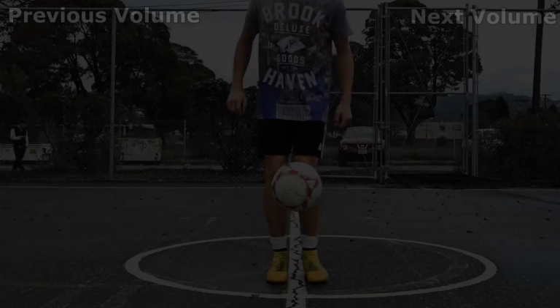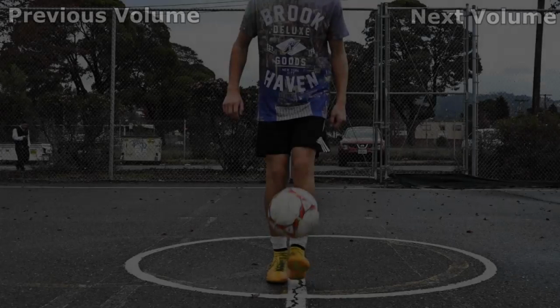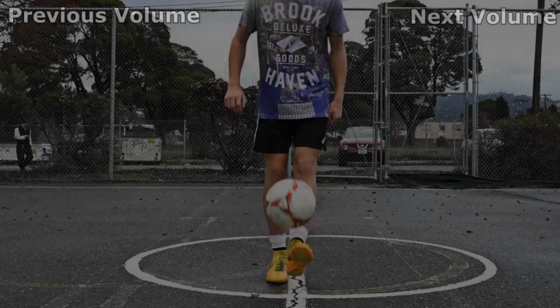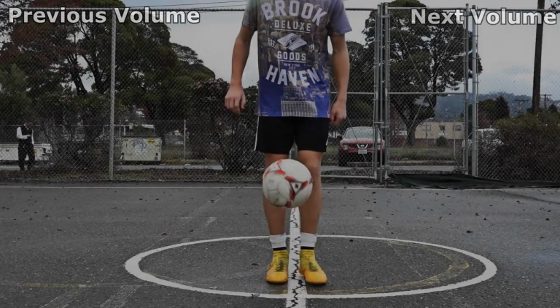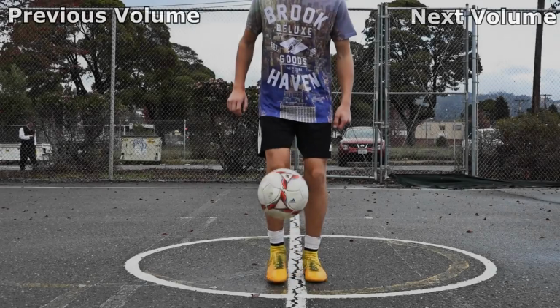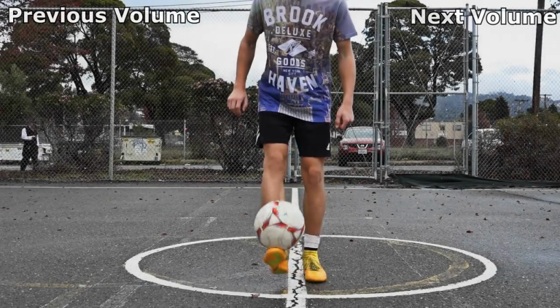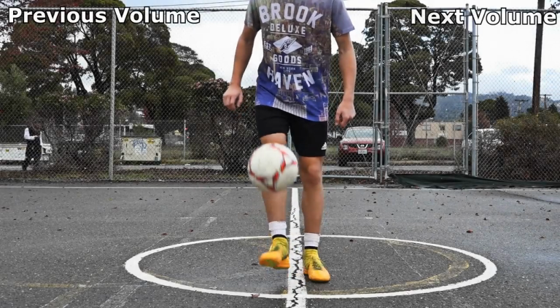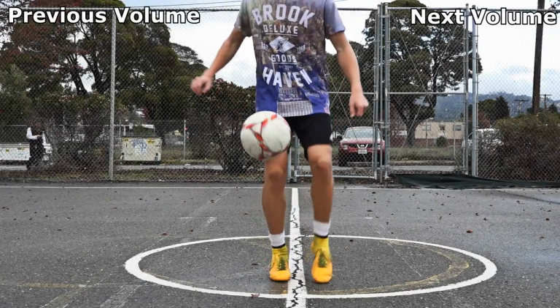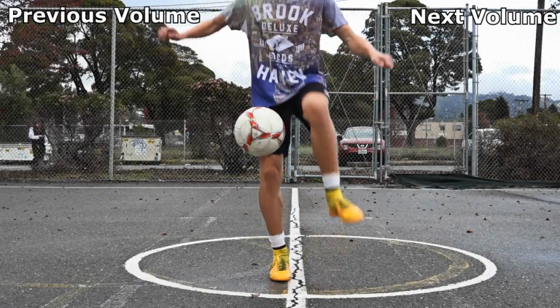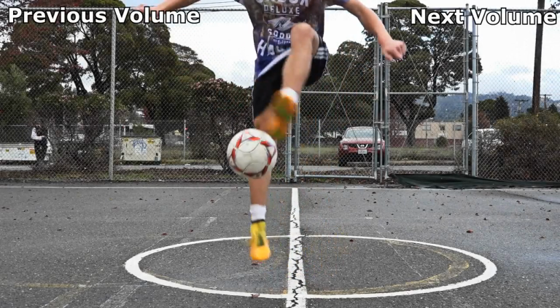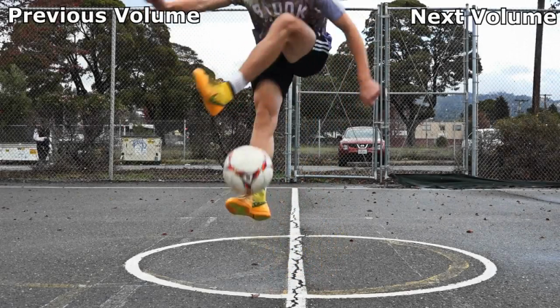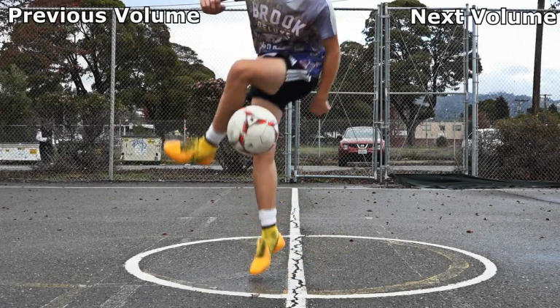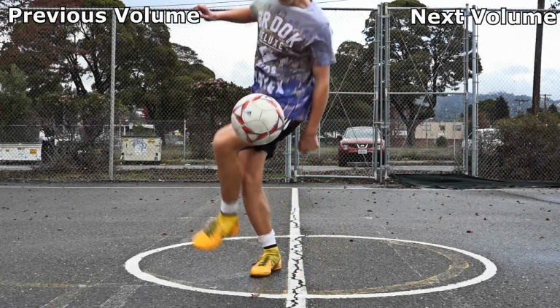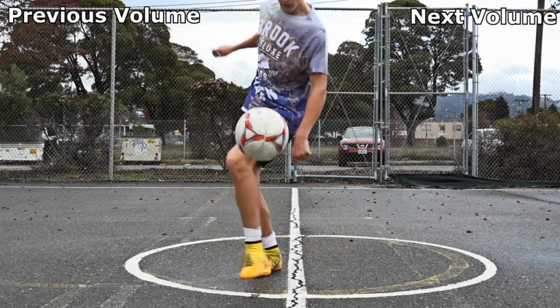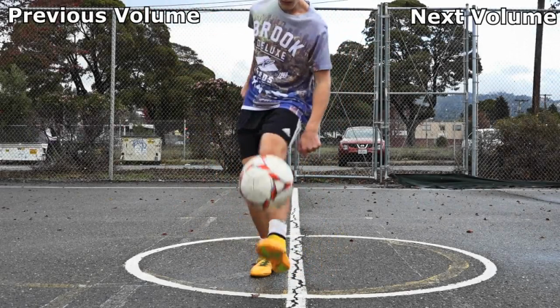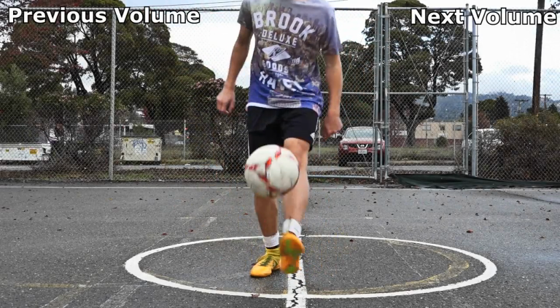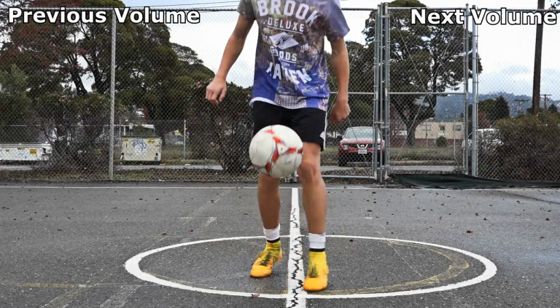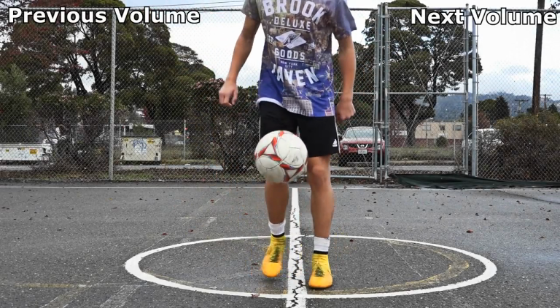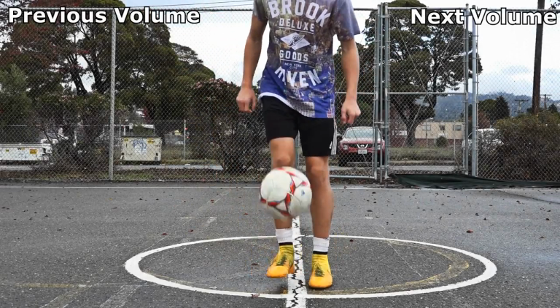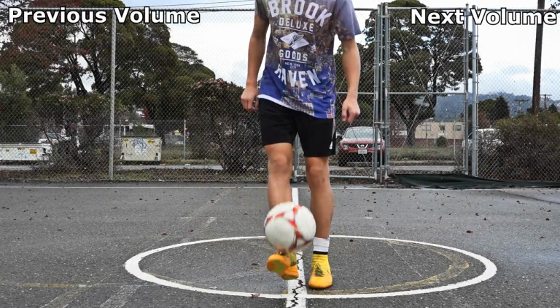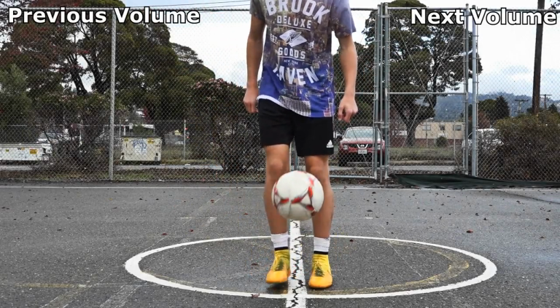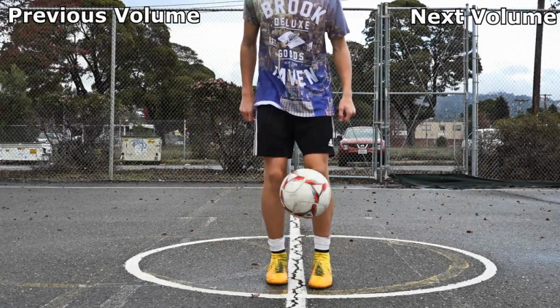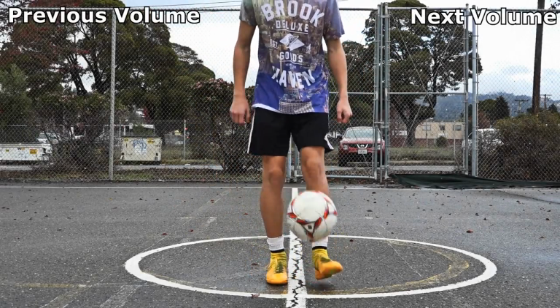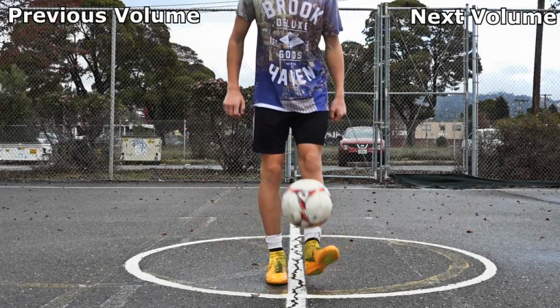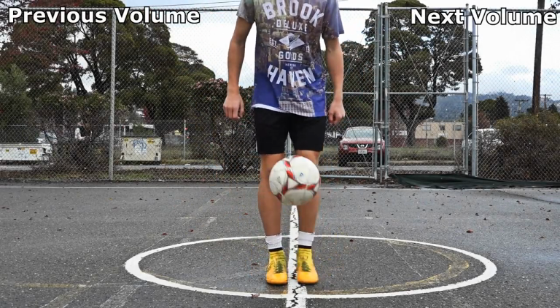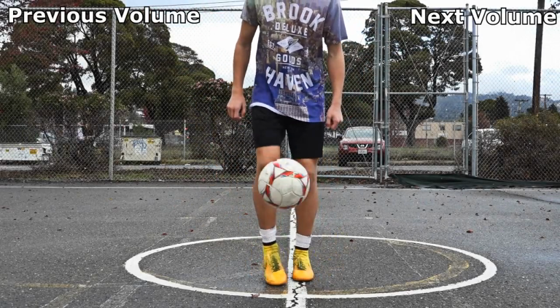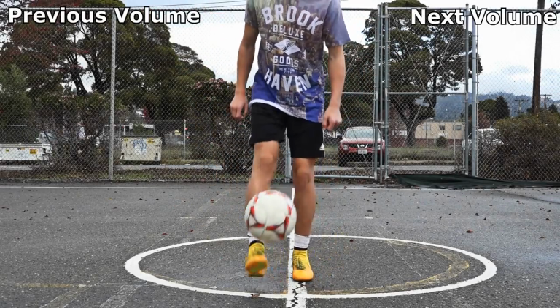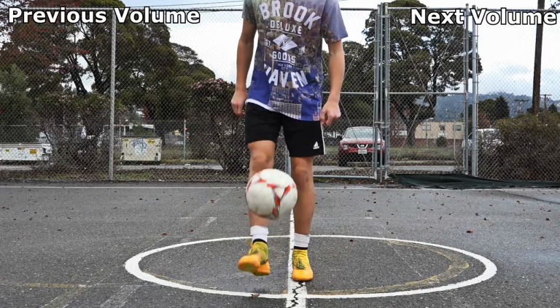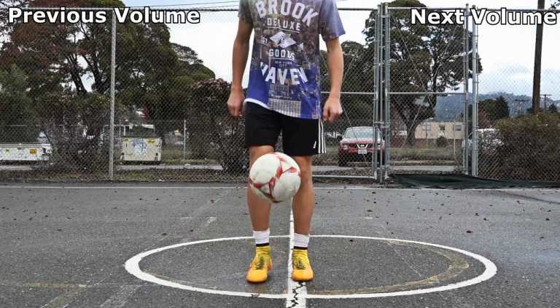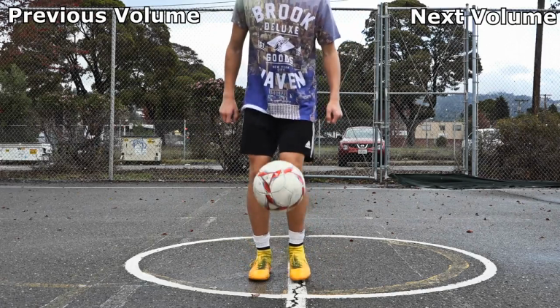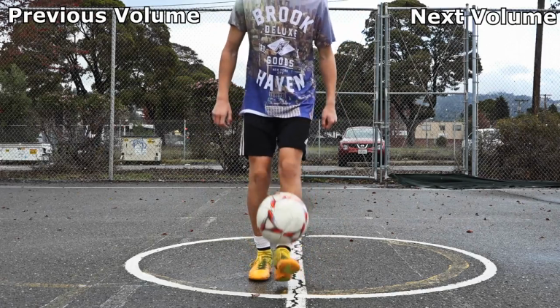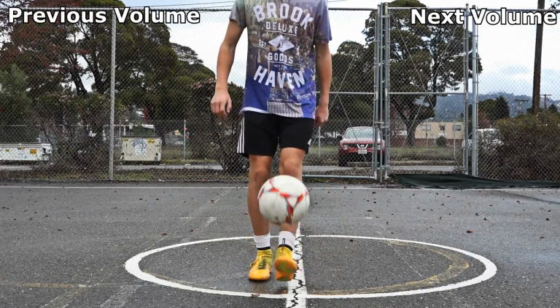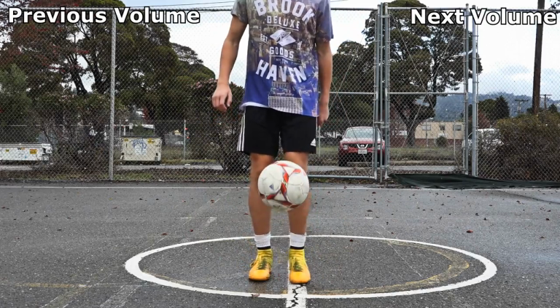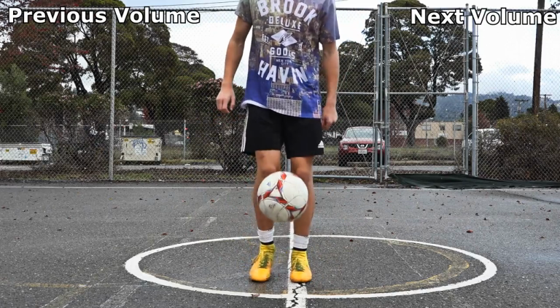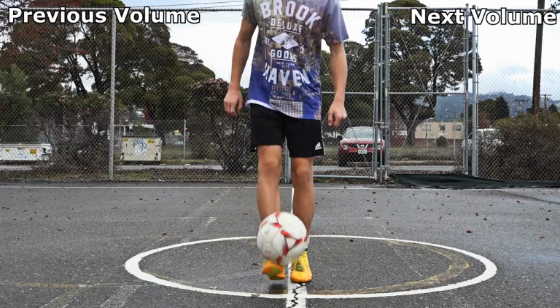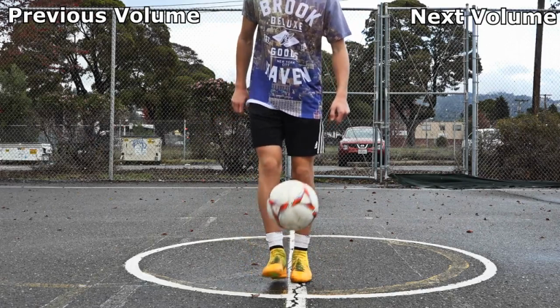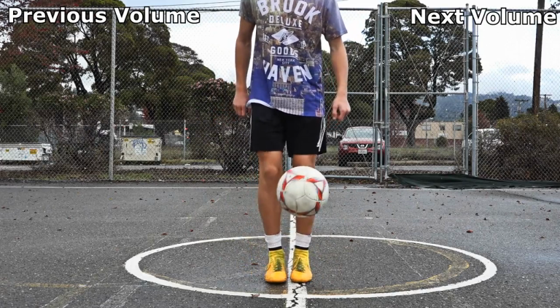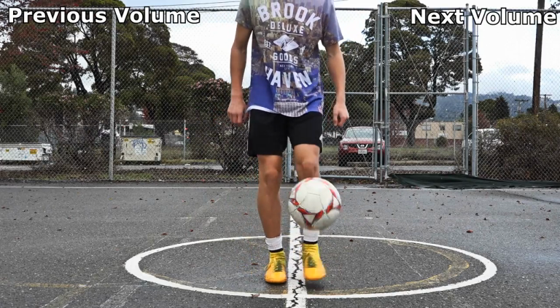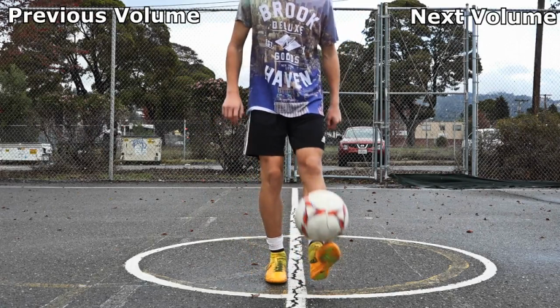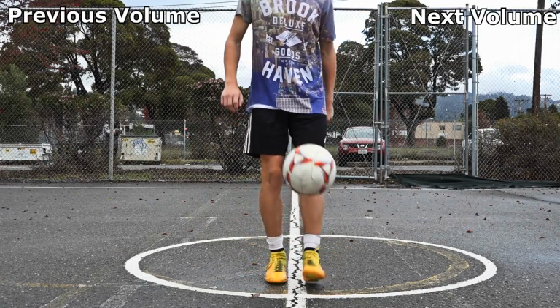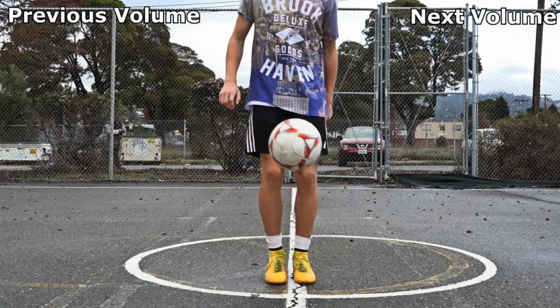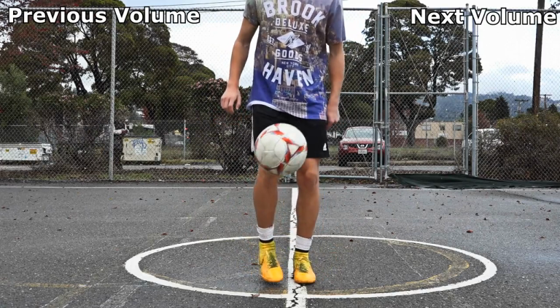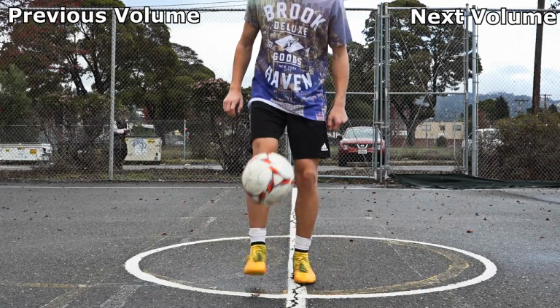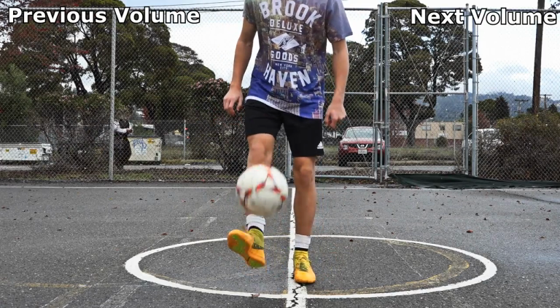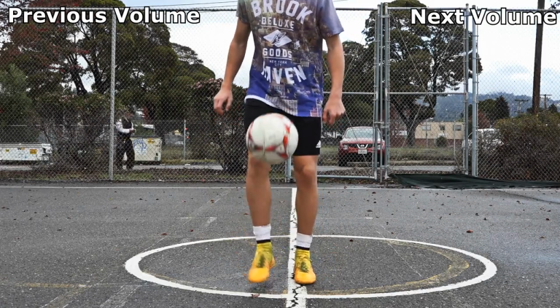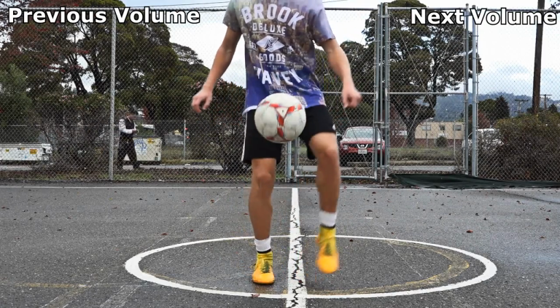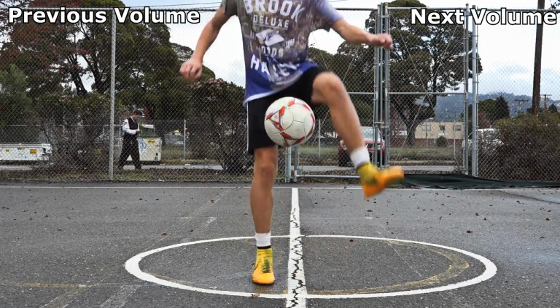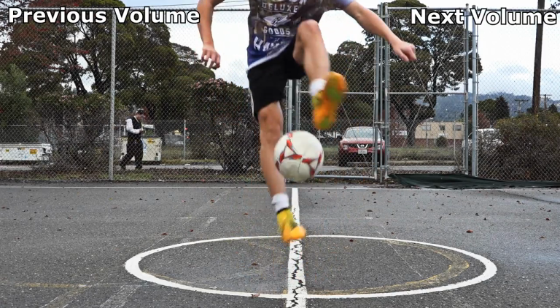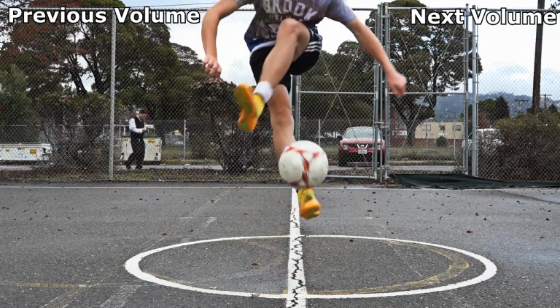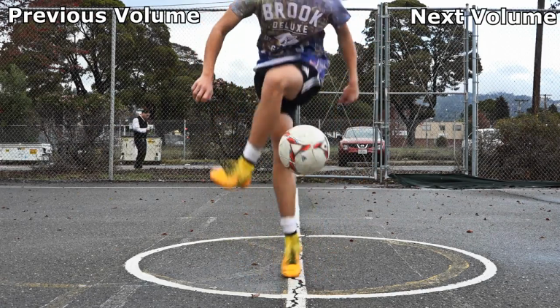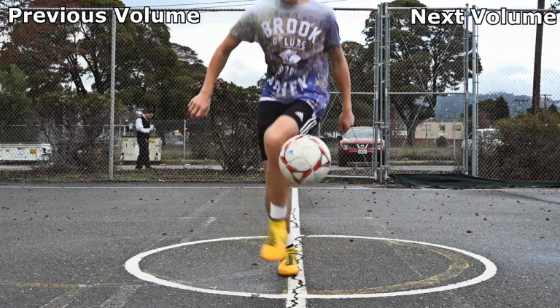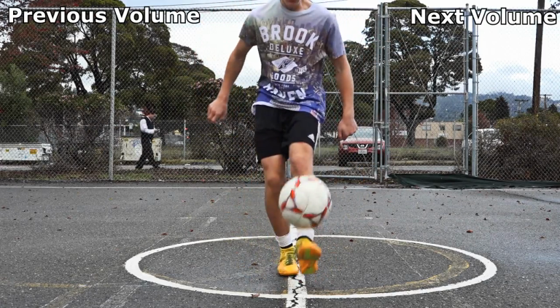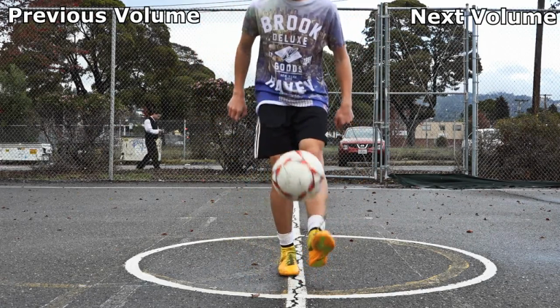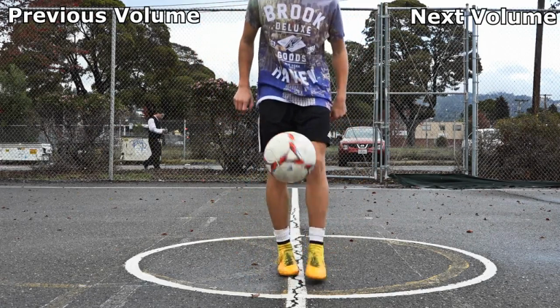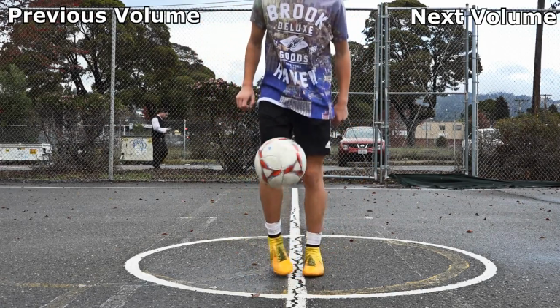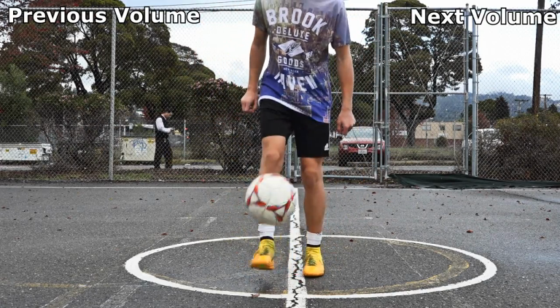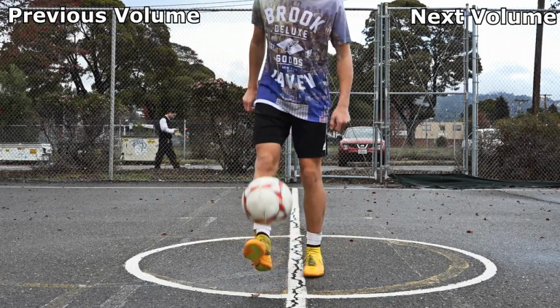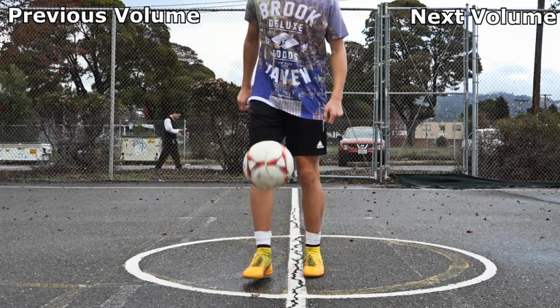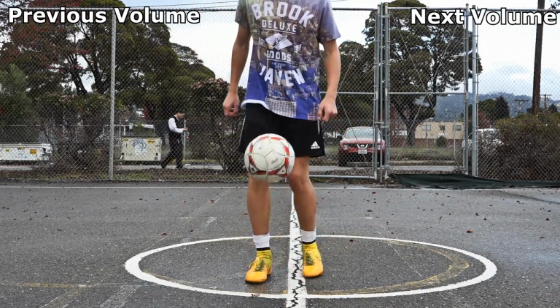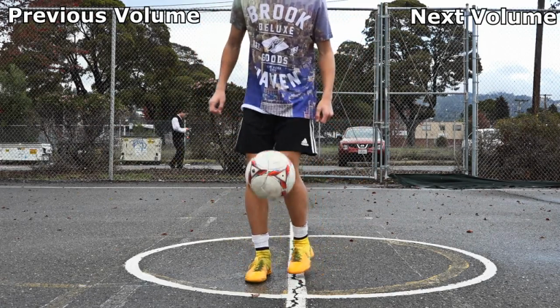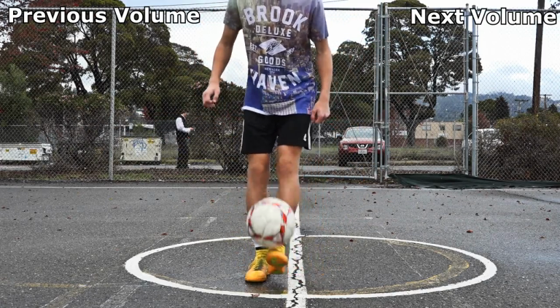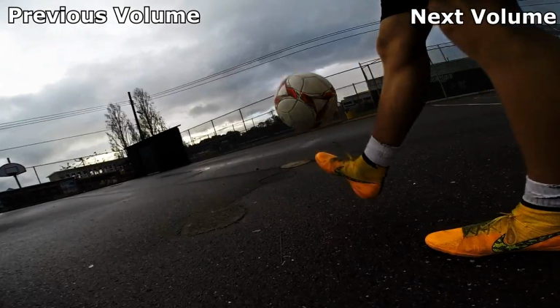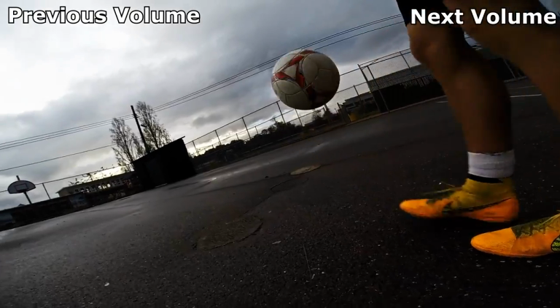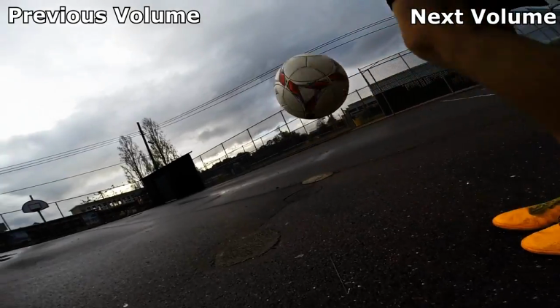Hey guys, and welcome to the second episode of Freestyle Friday. Today, I will be teaching you the crossover freestyle trick.